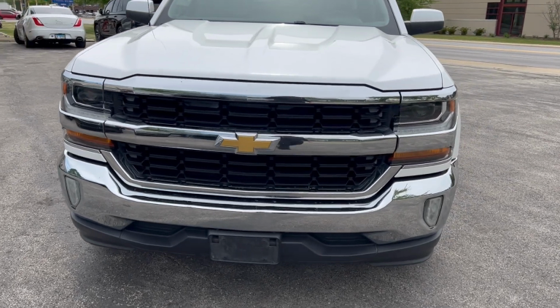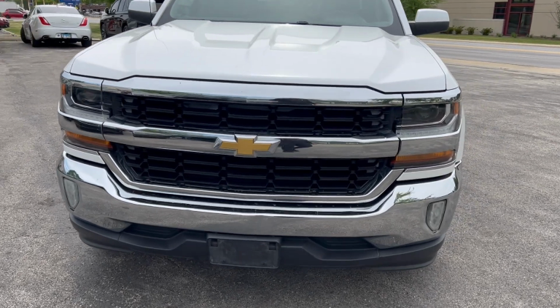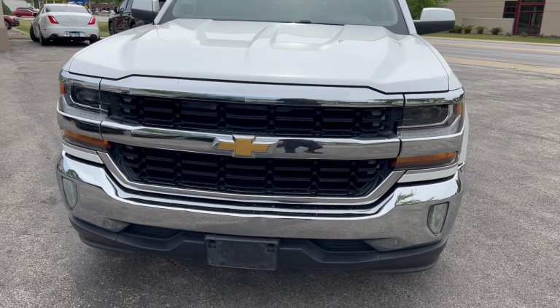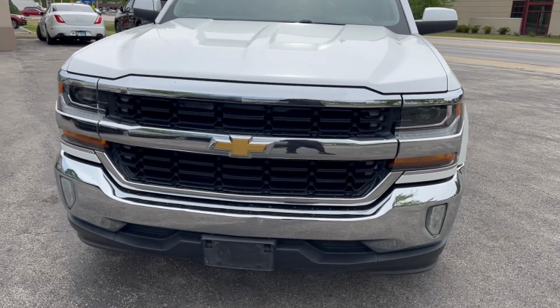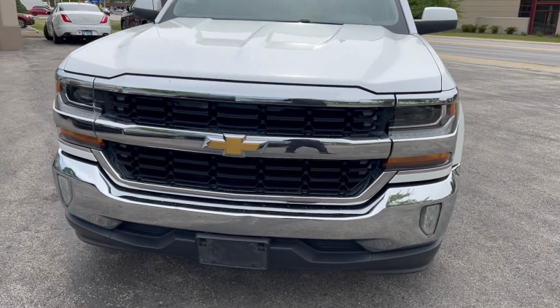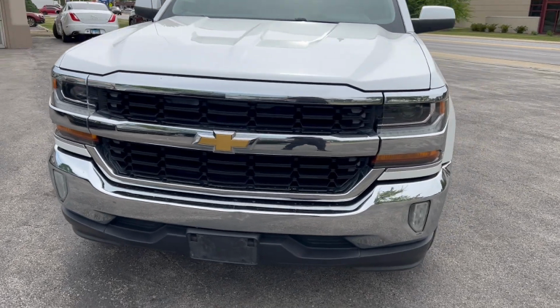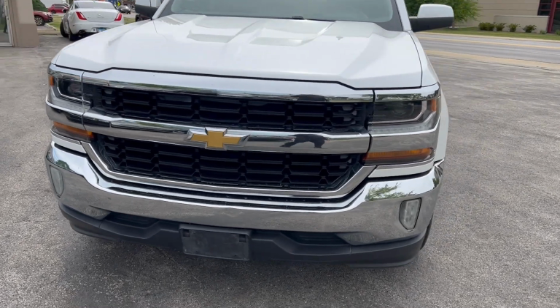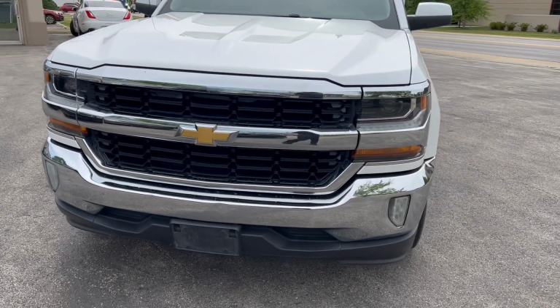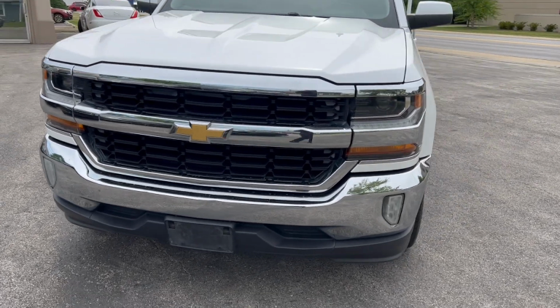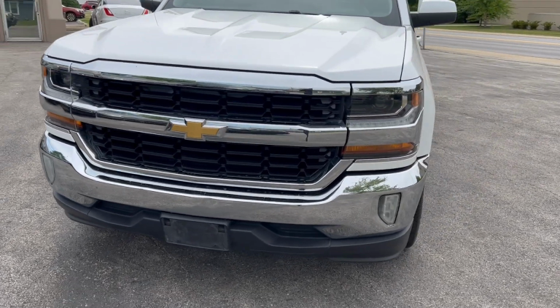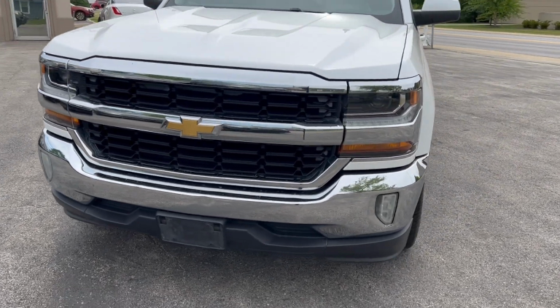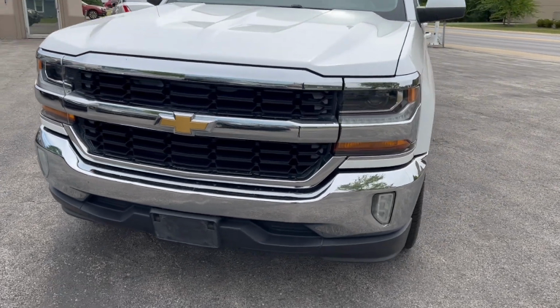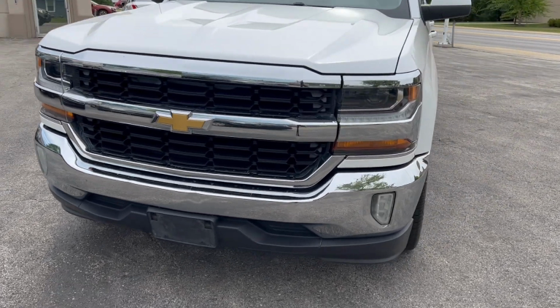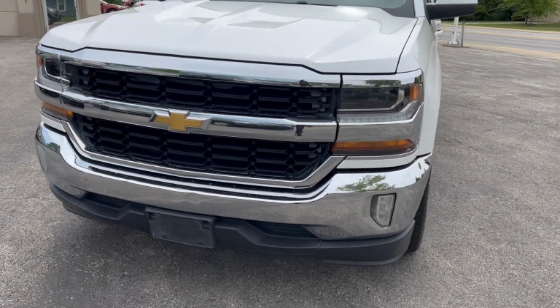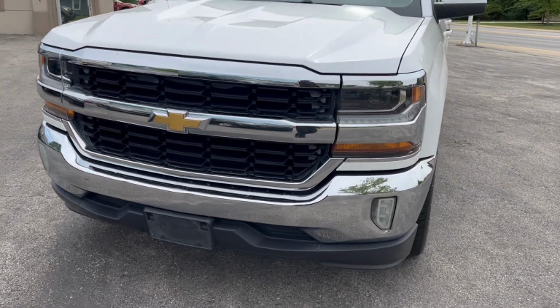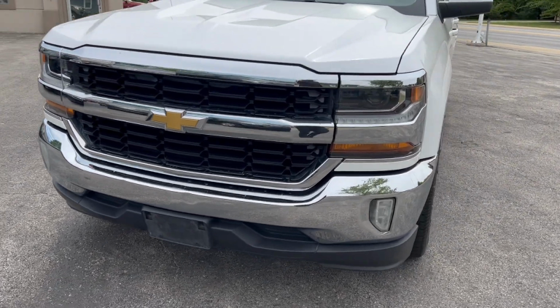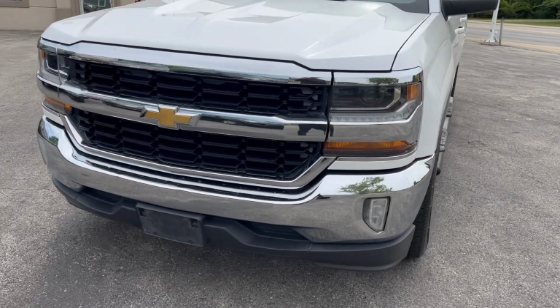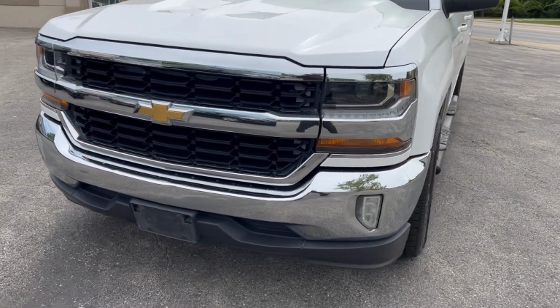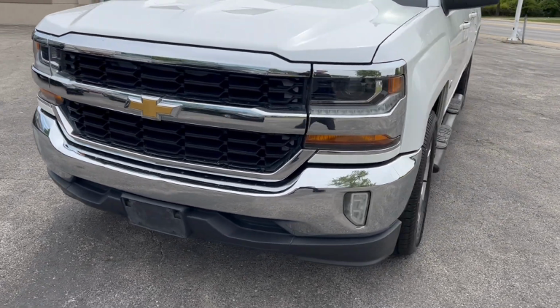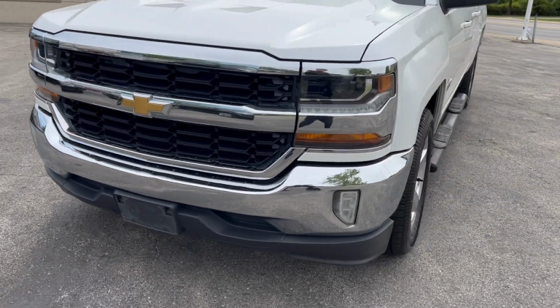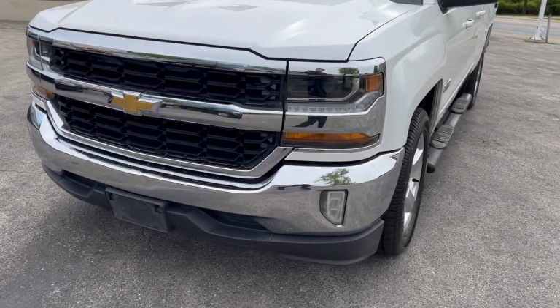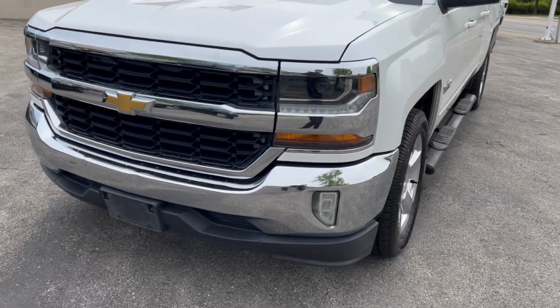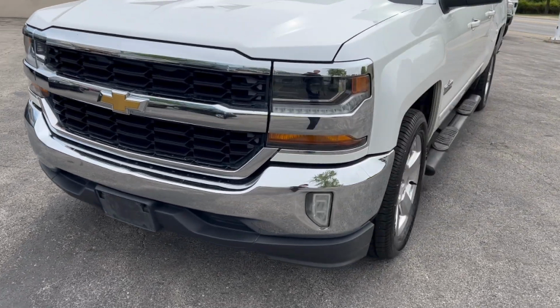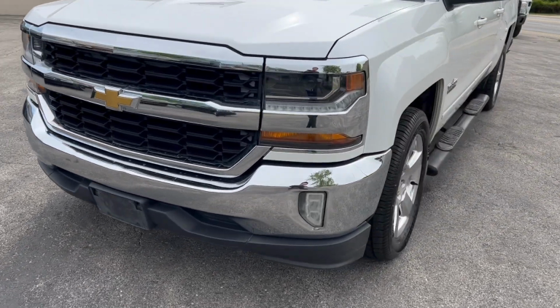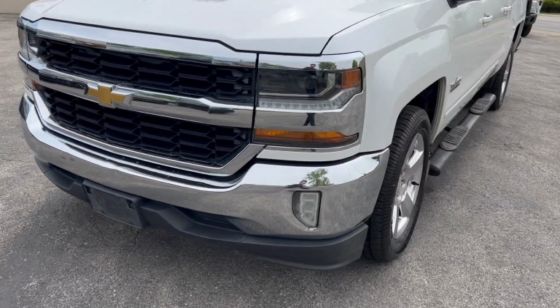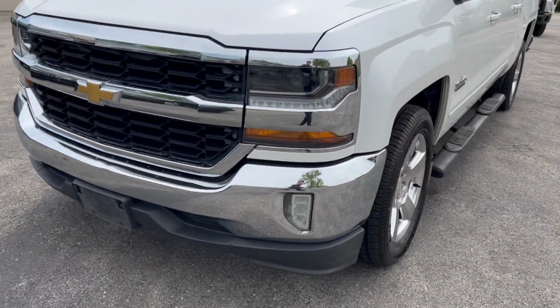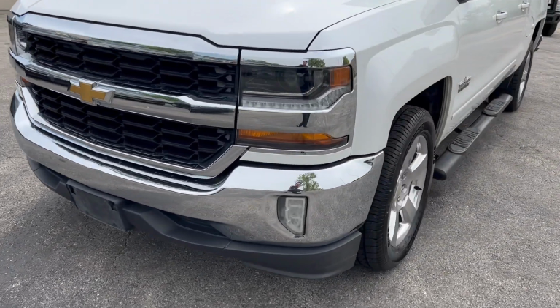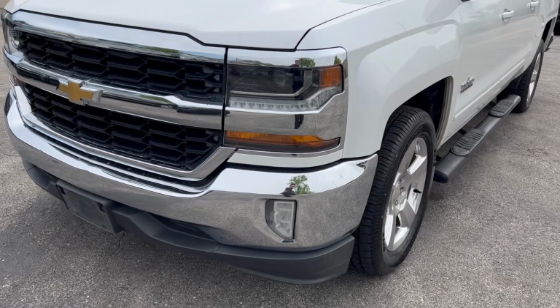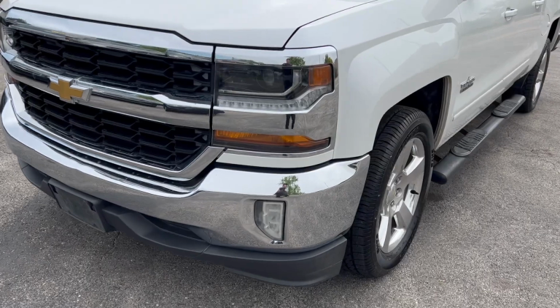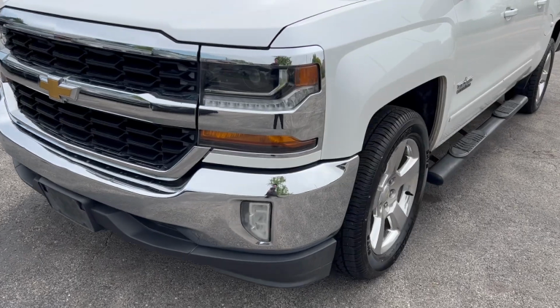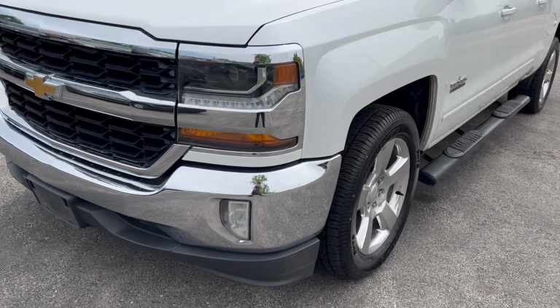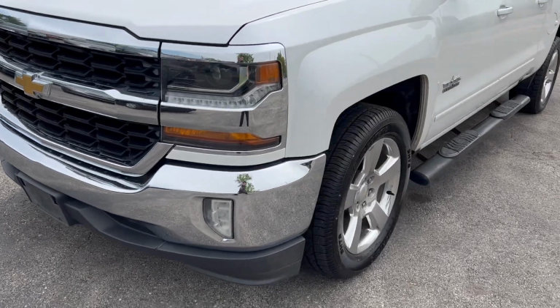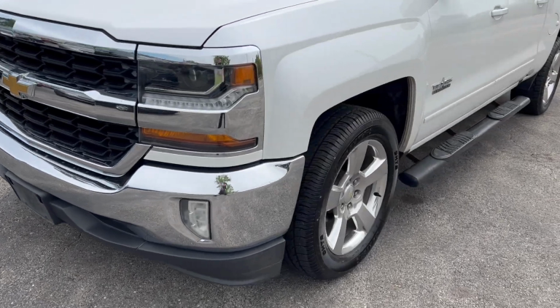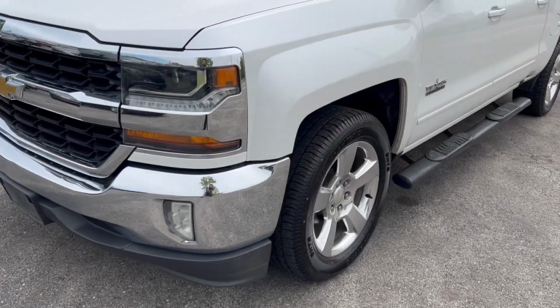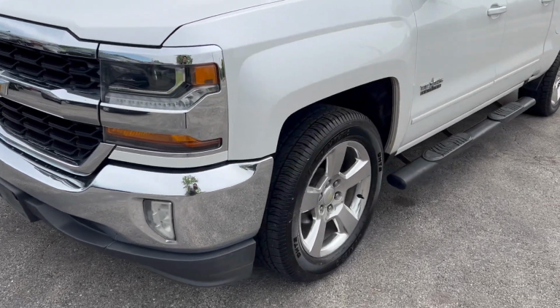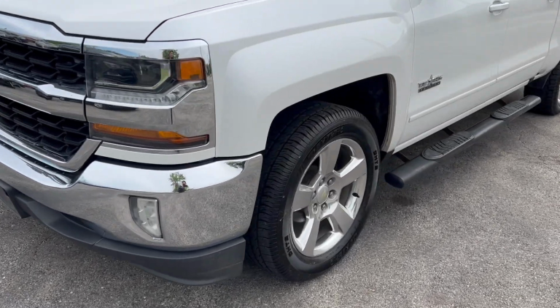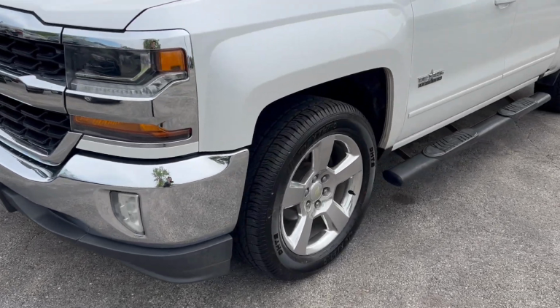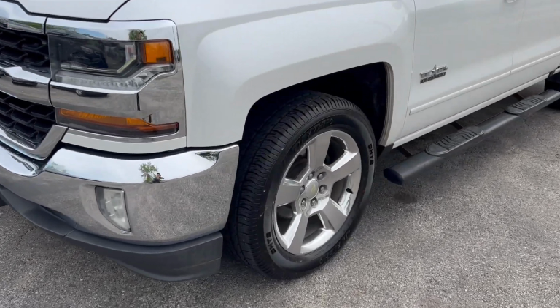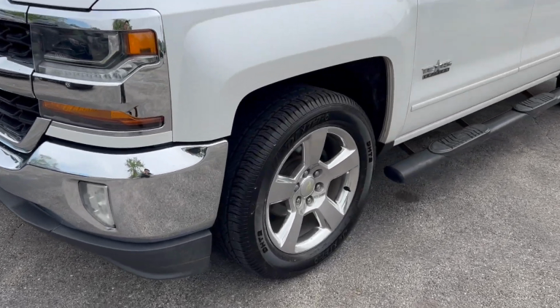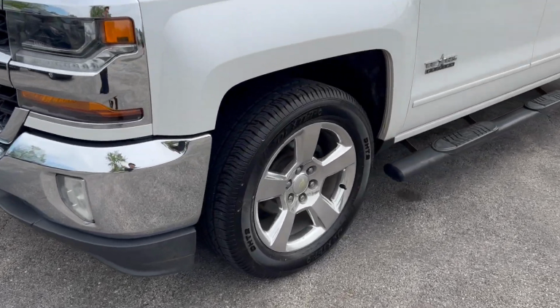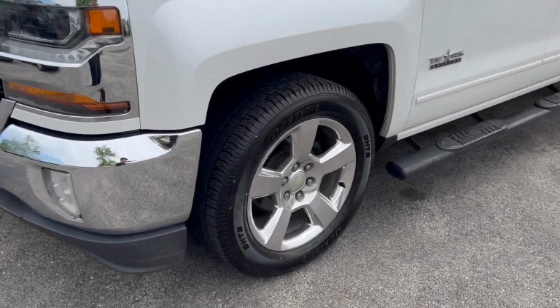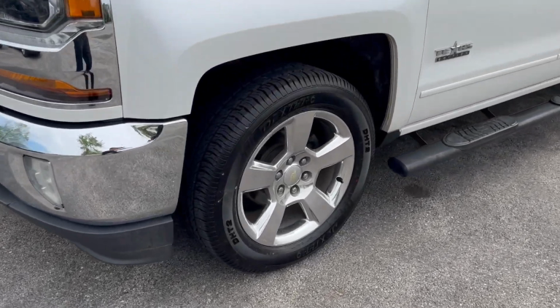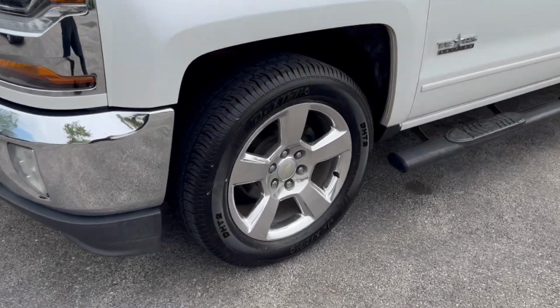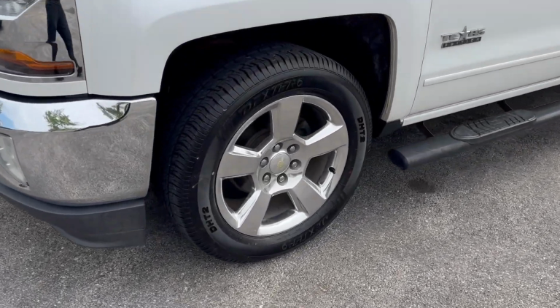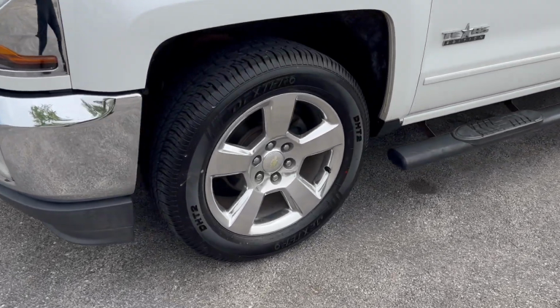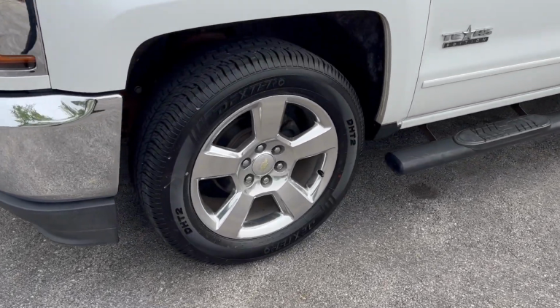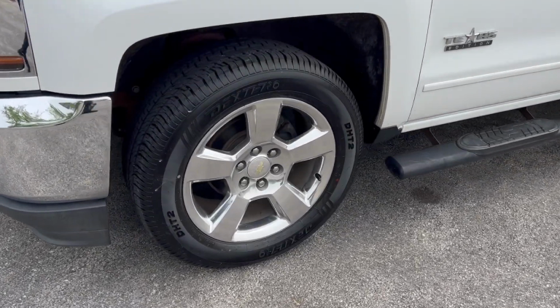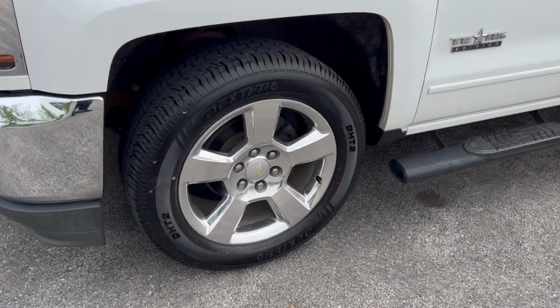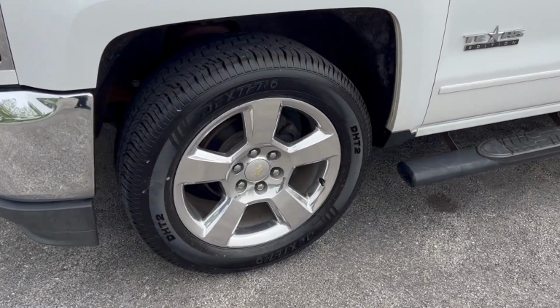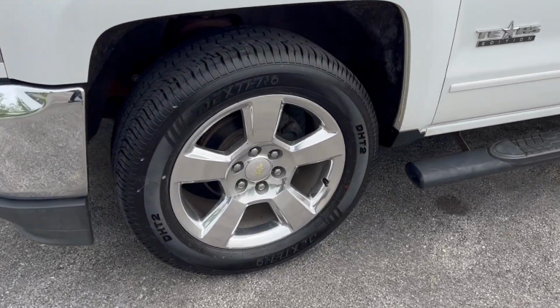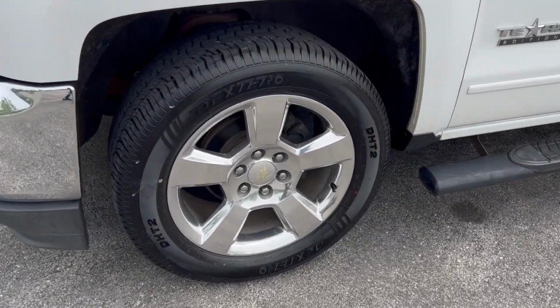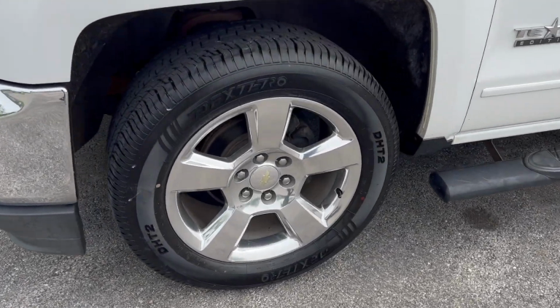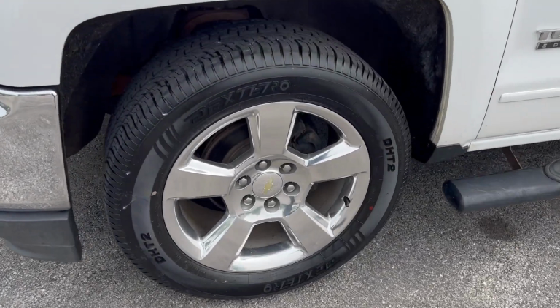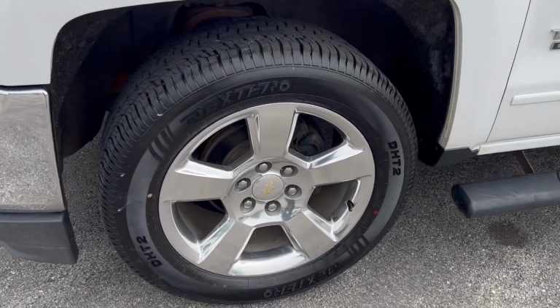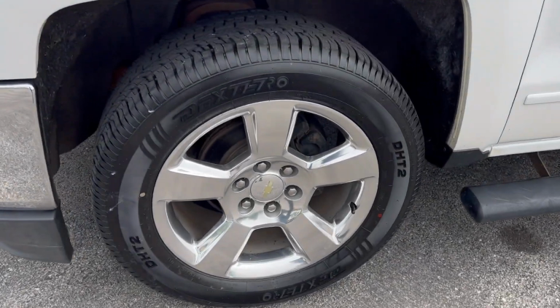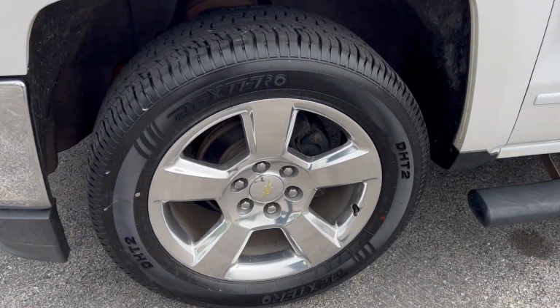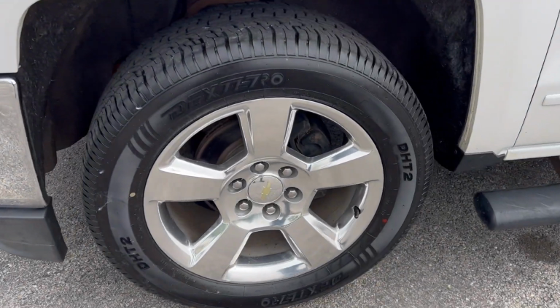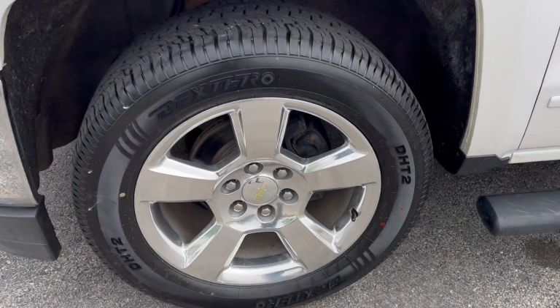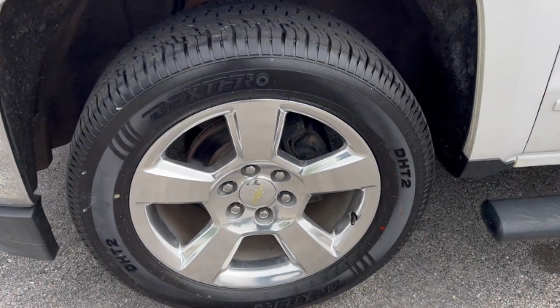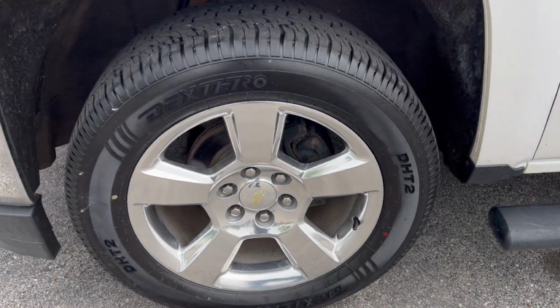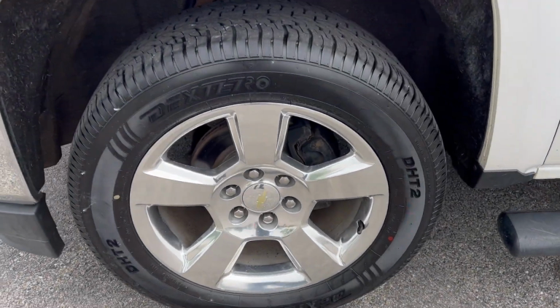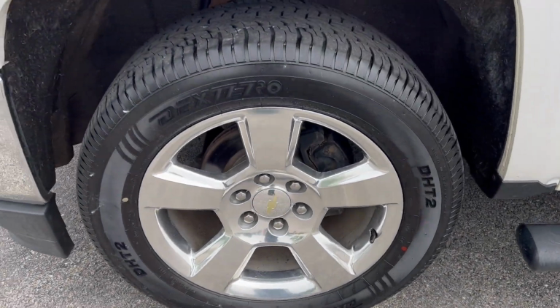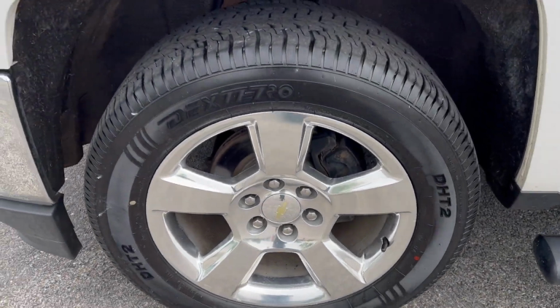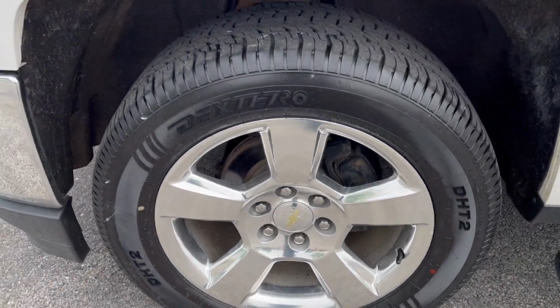It's an LT with a chrome grille, chrome front and rear bumpers, and chrome wheels — these are 21x5s, both chrome wheels.